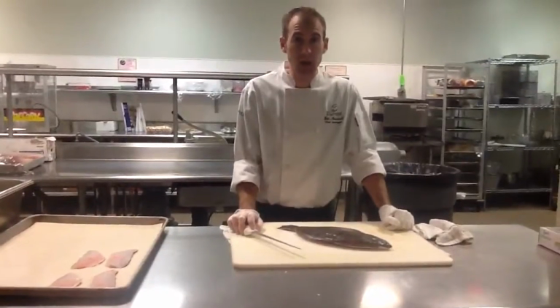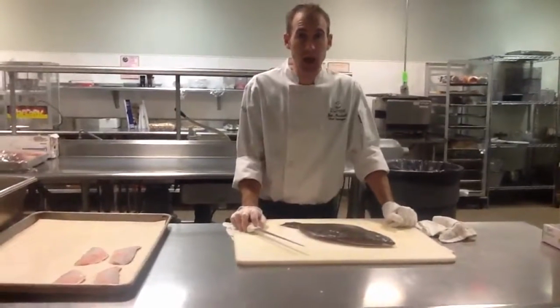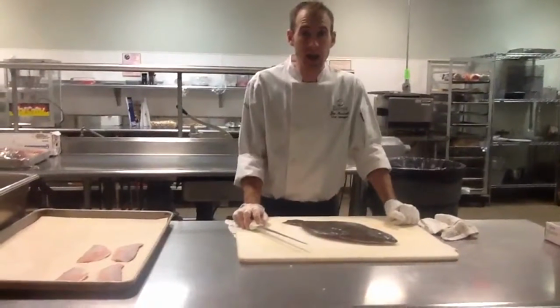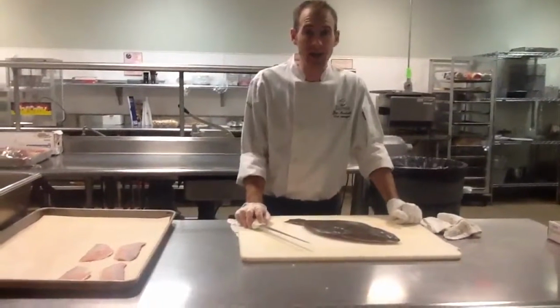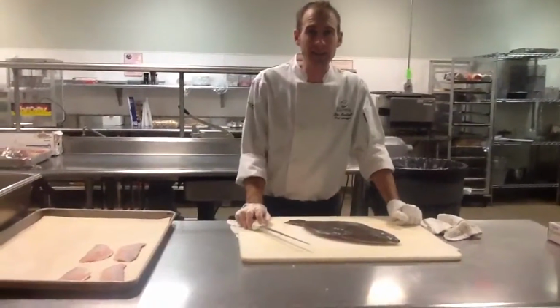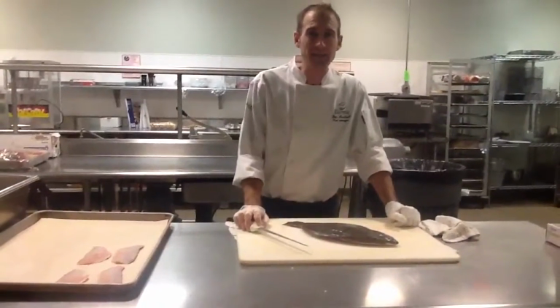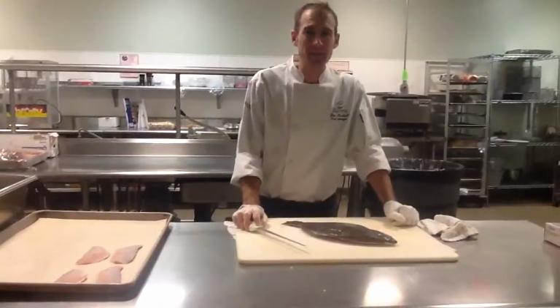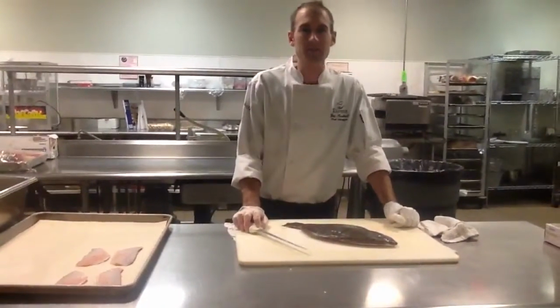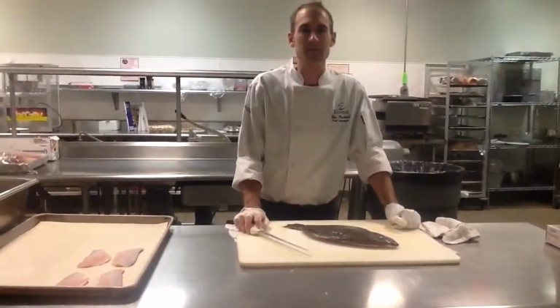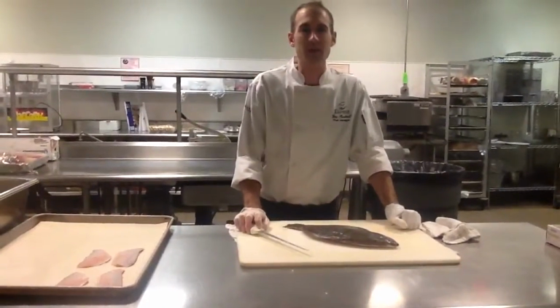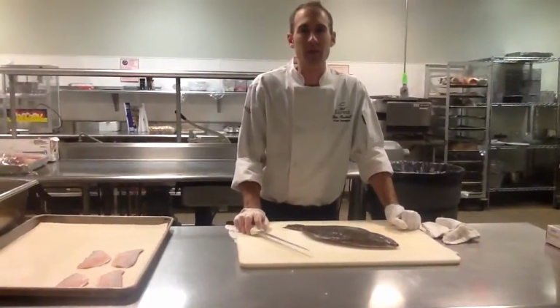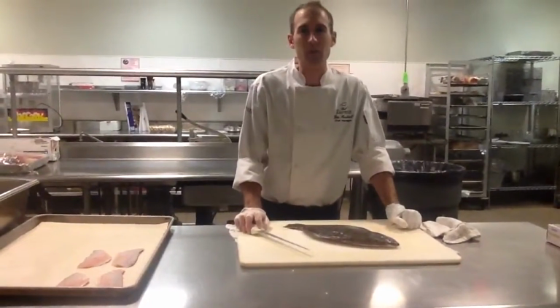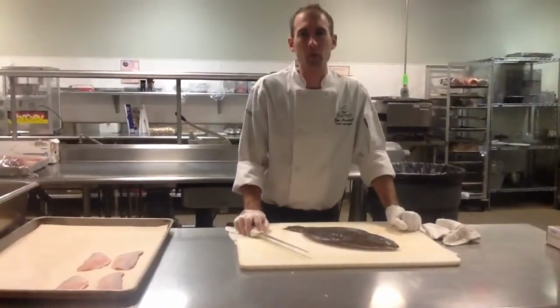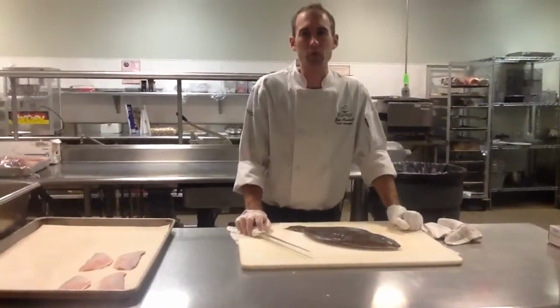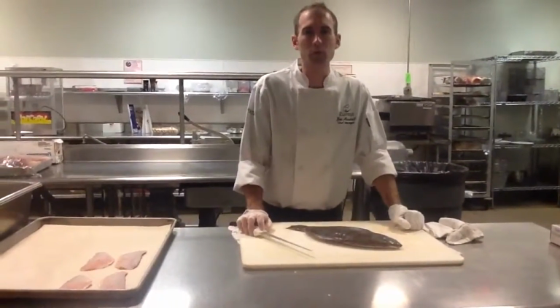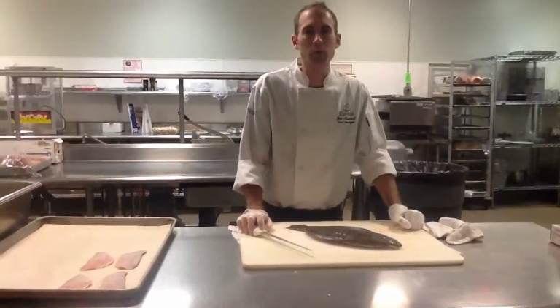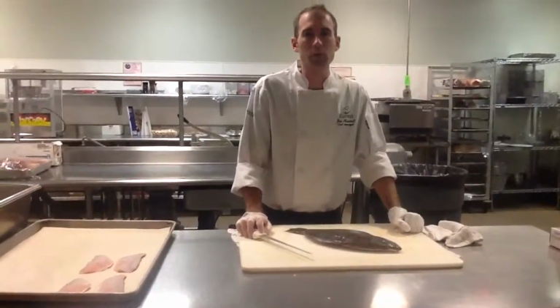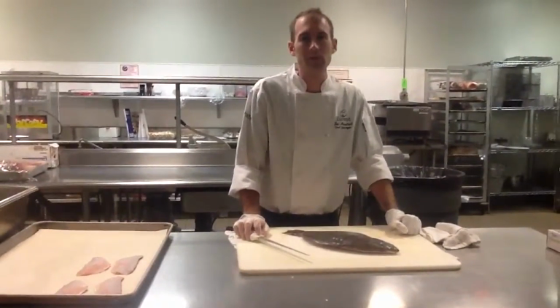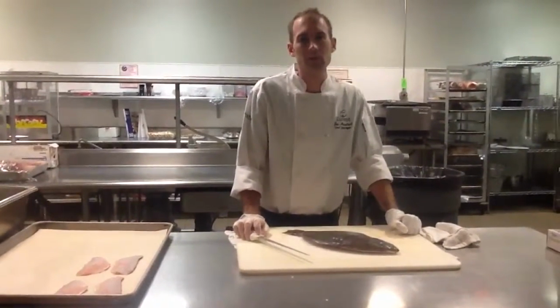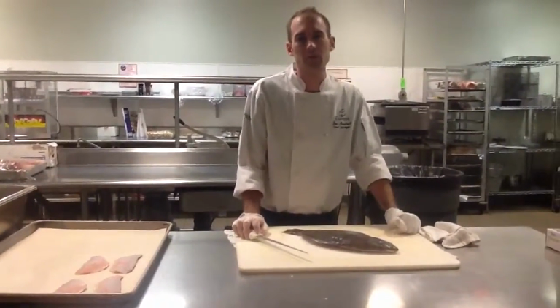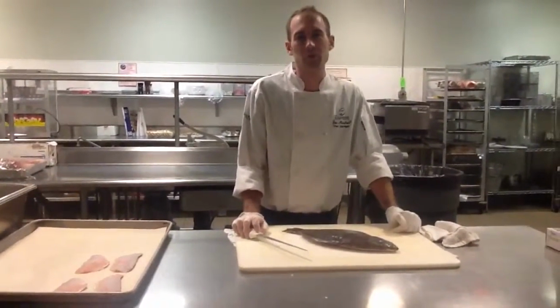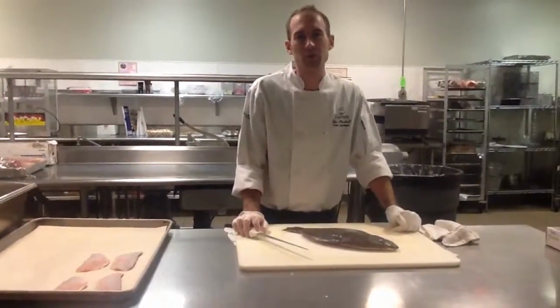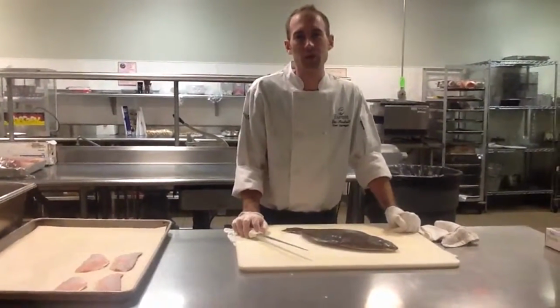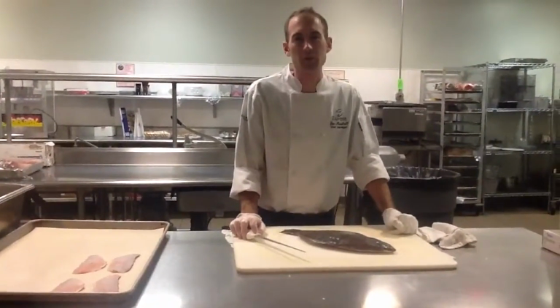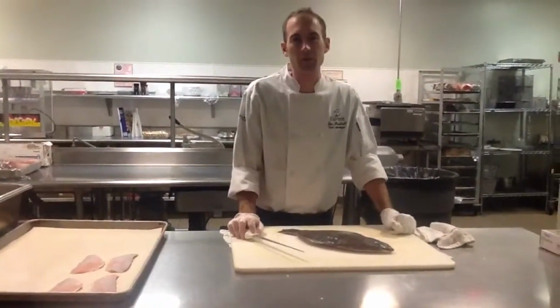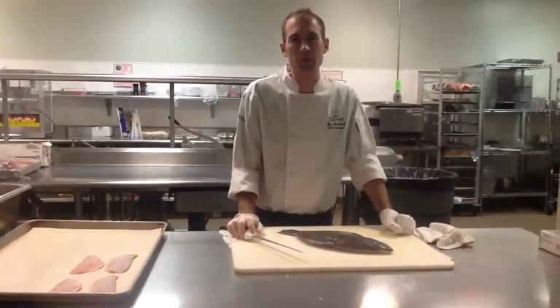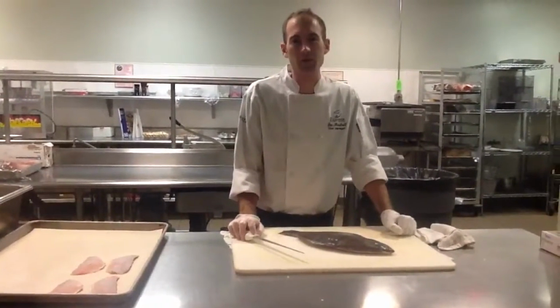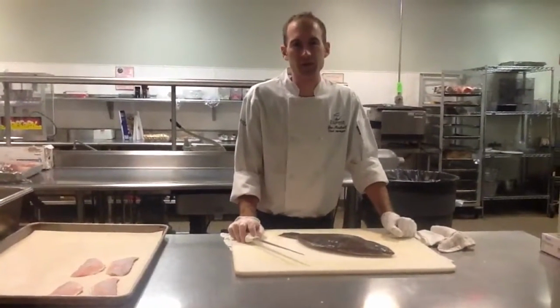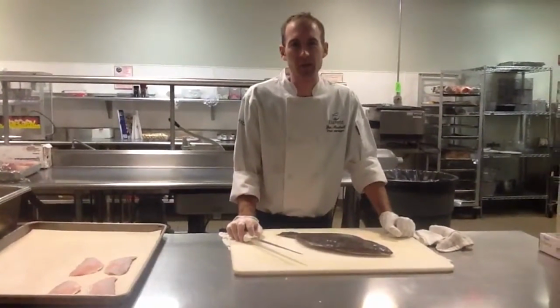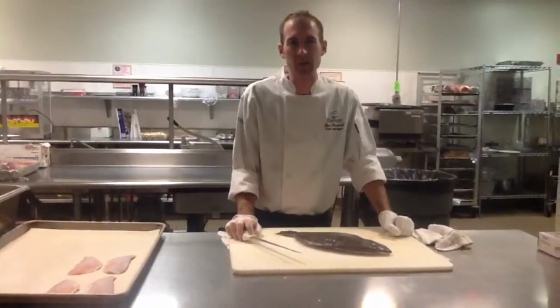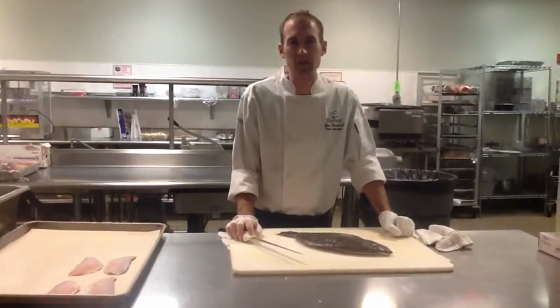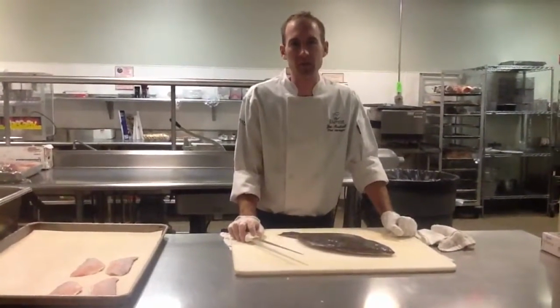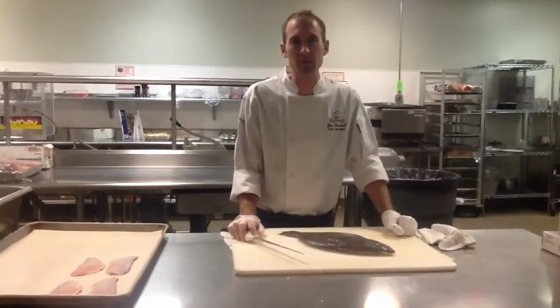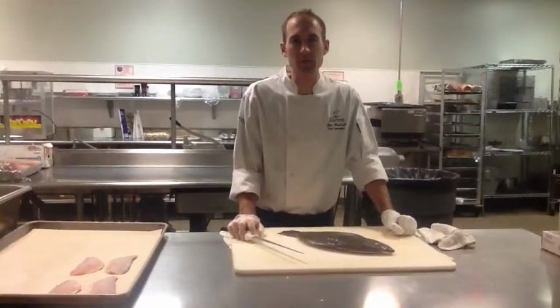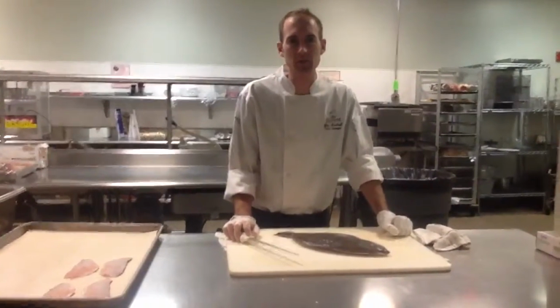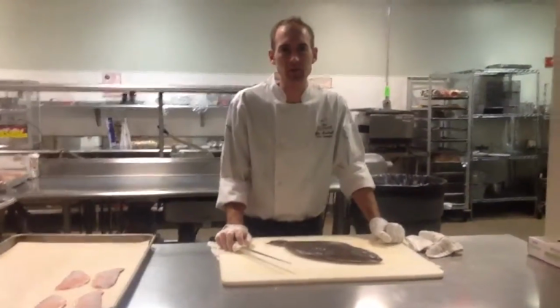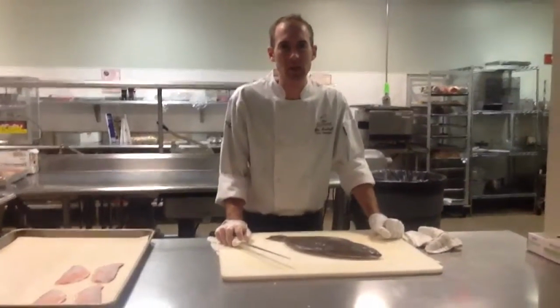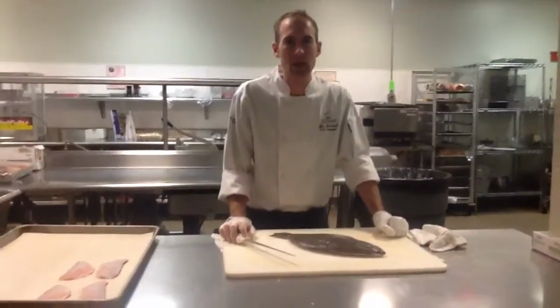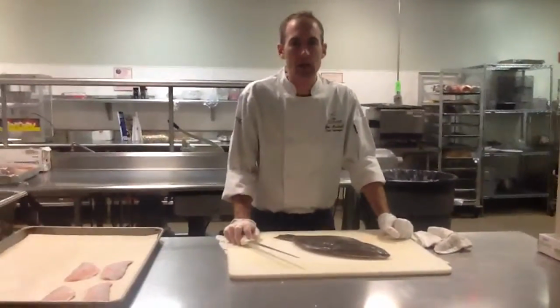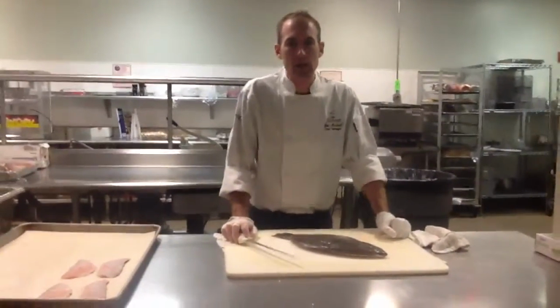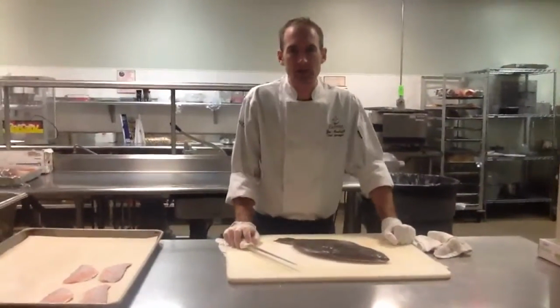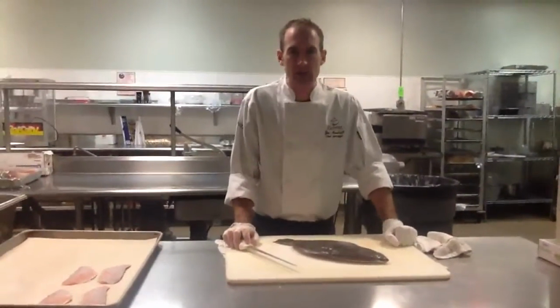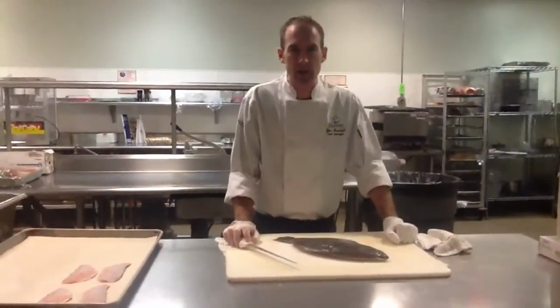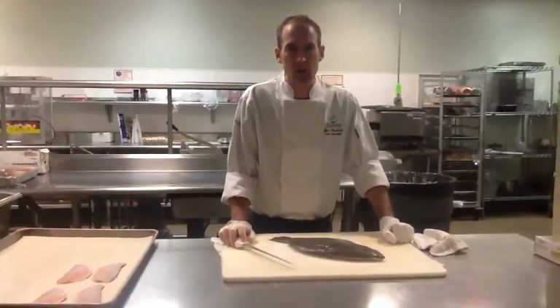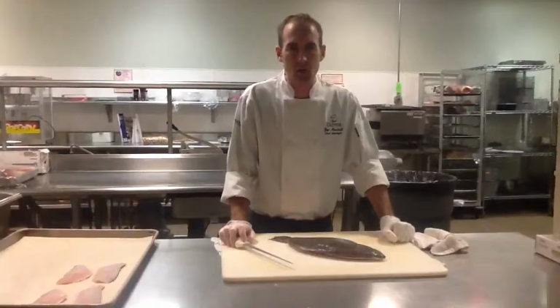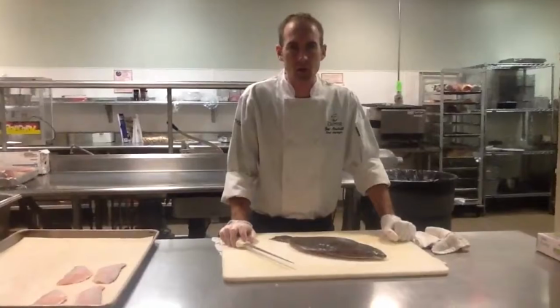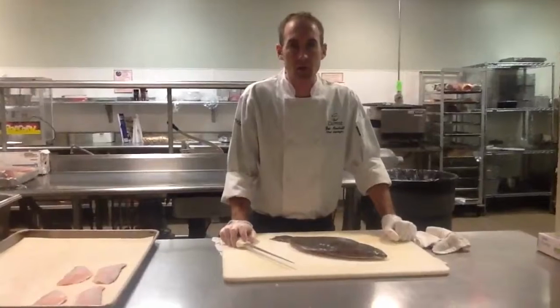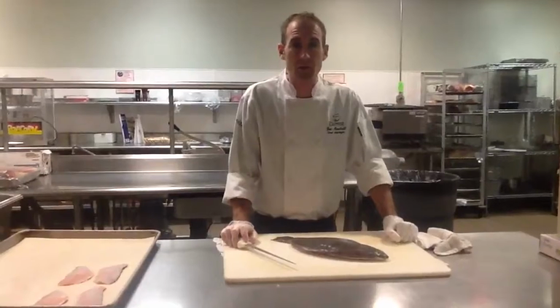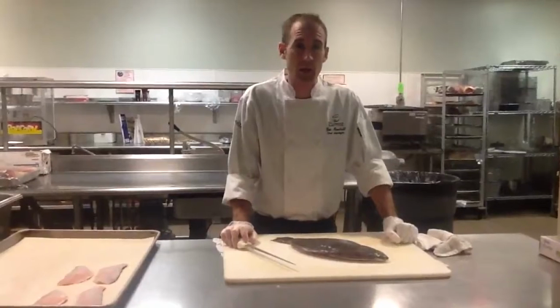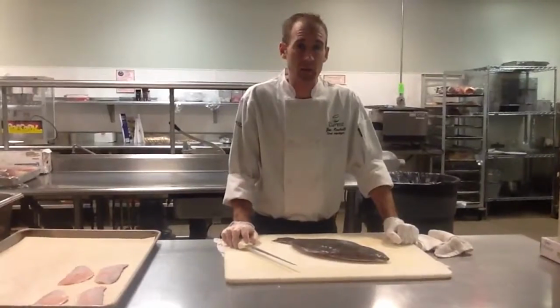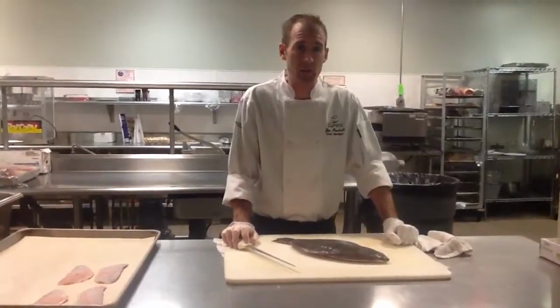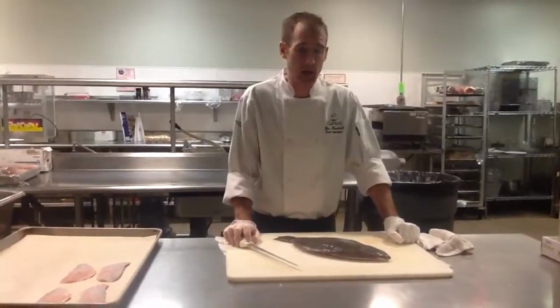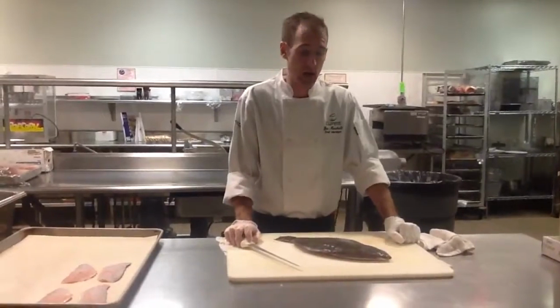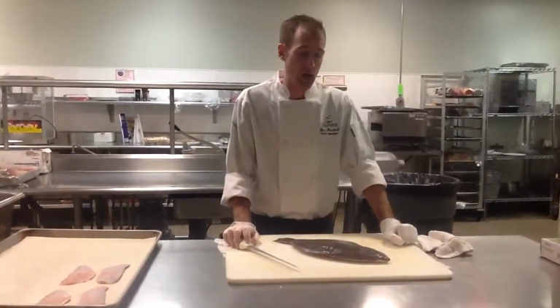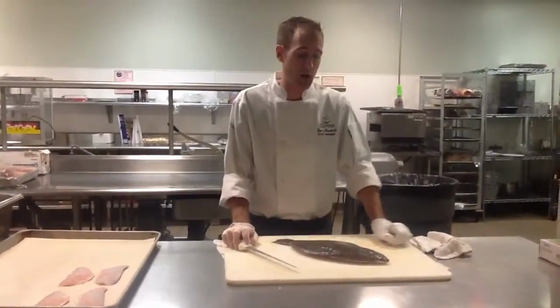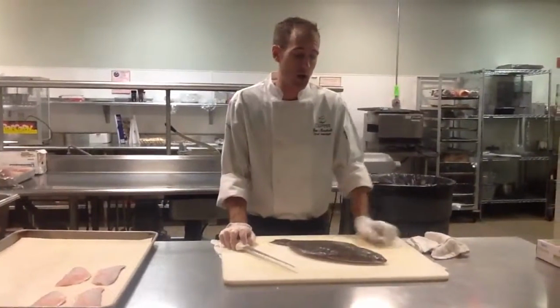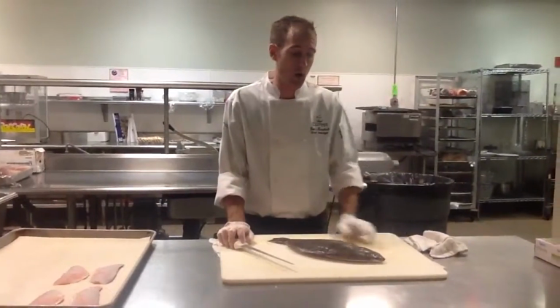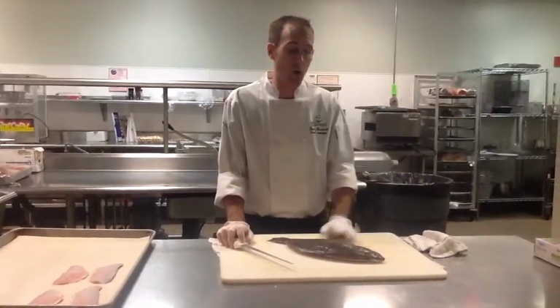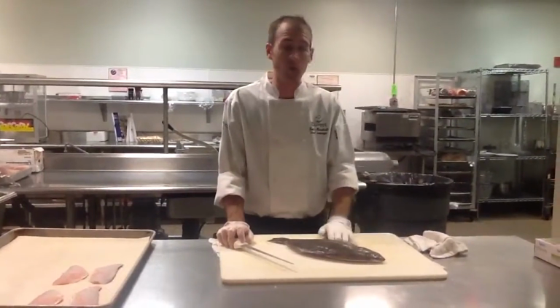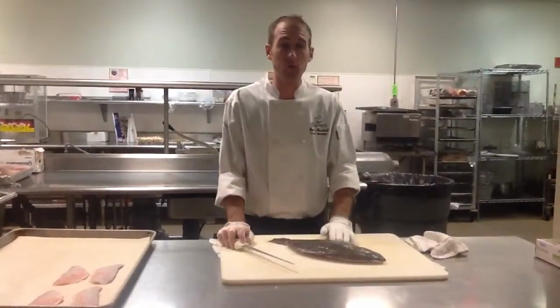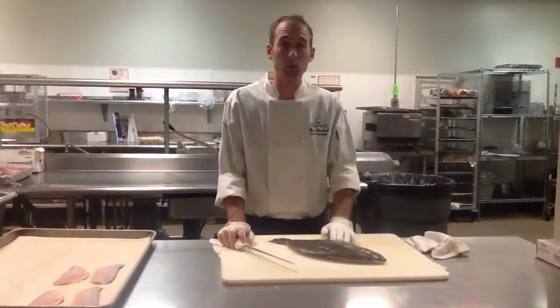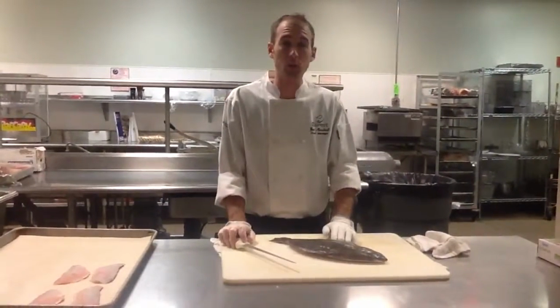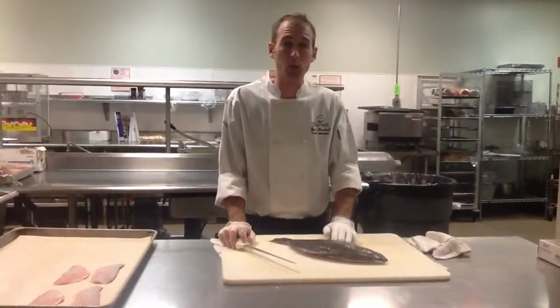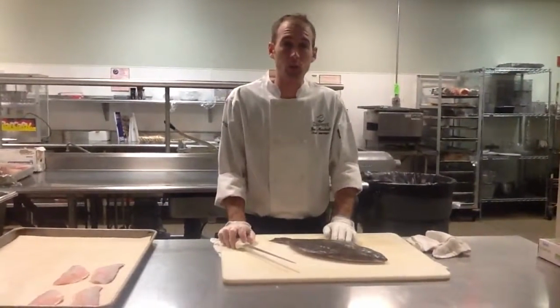Hi, this is Zach Marshall, District Chef with Eurost Dining Services, and today we're going to fabricate a whole fluke.